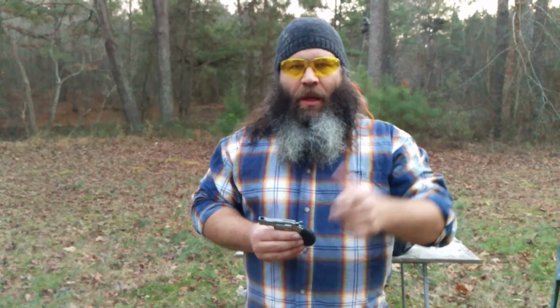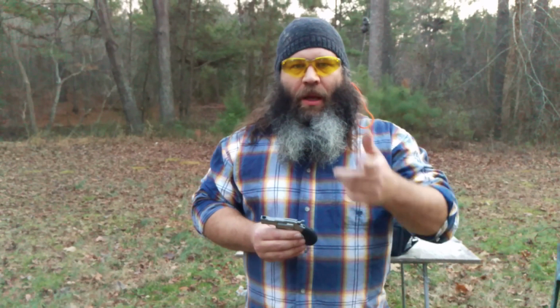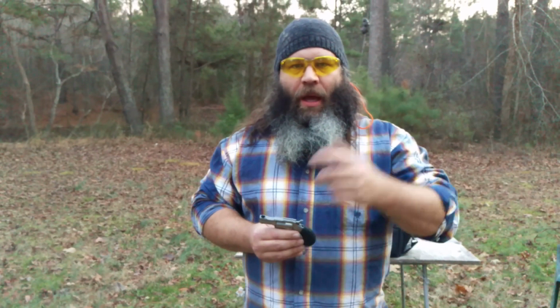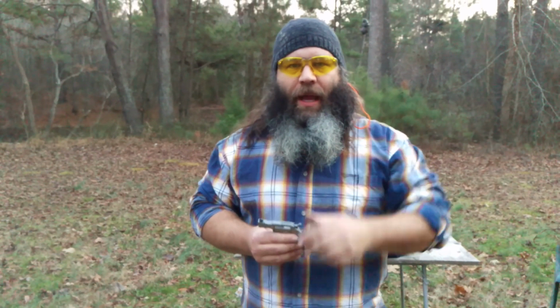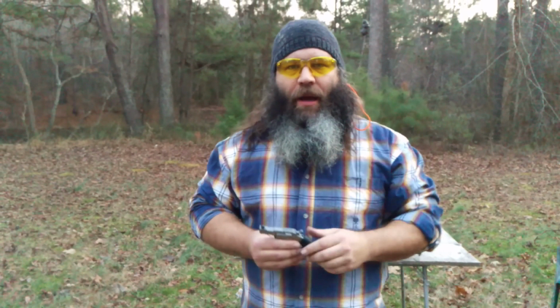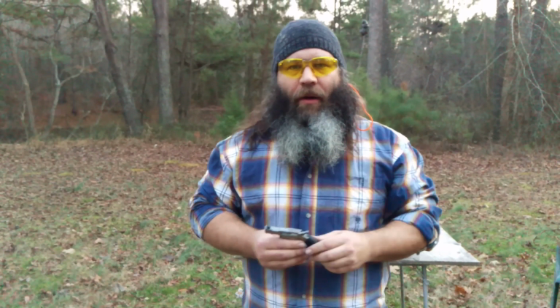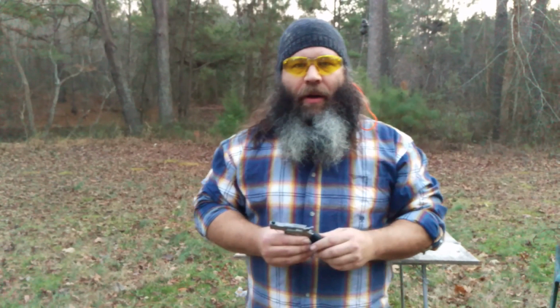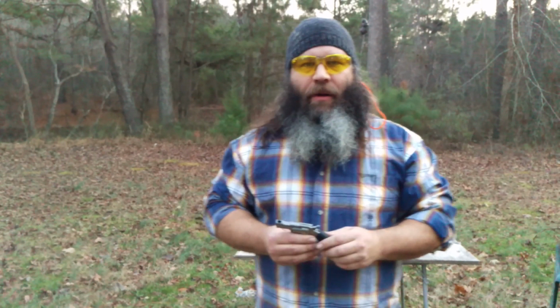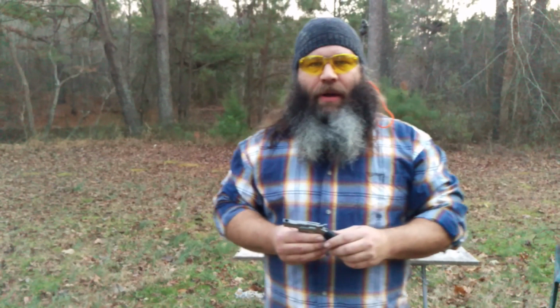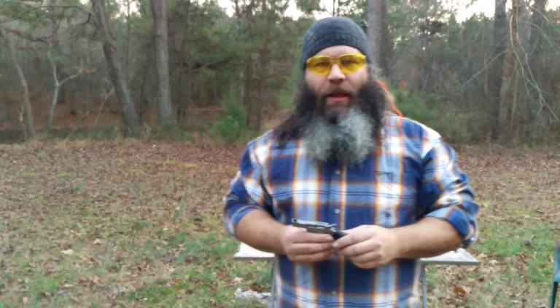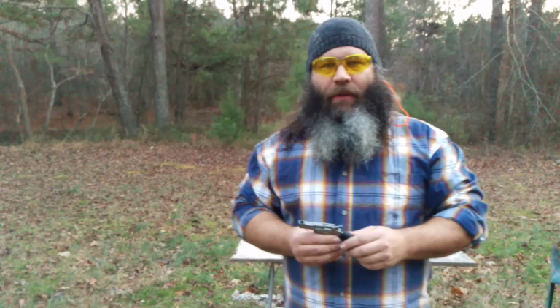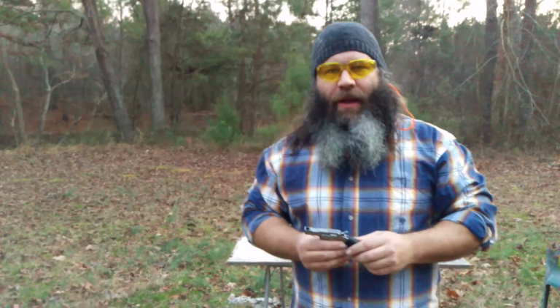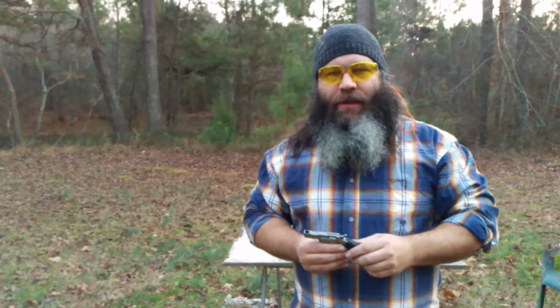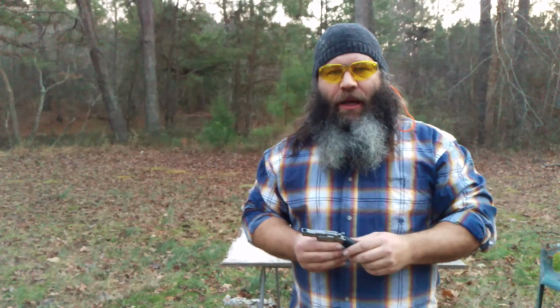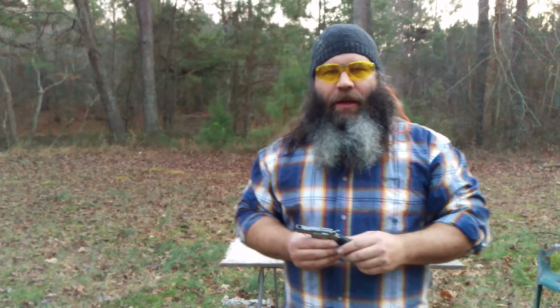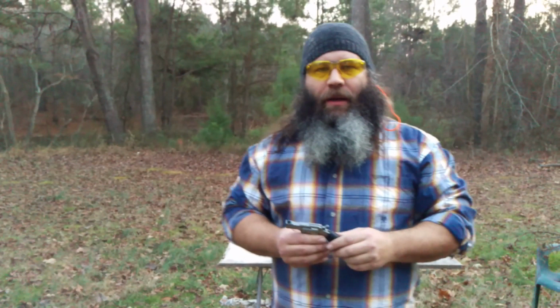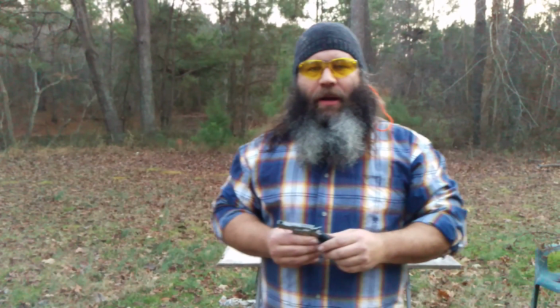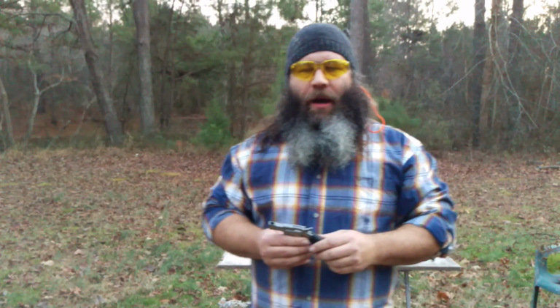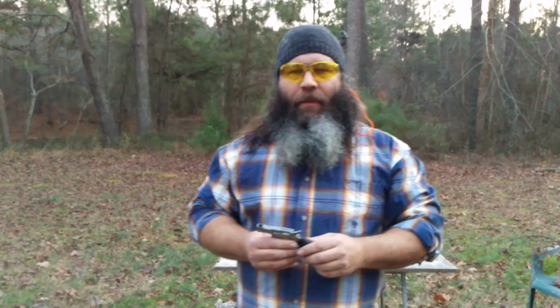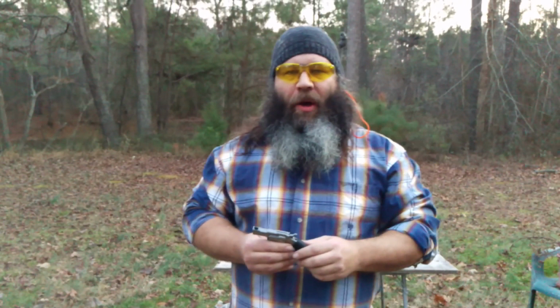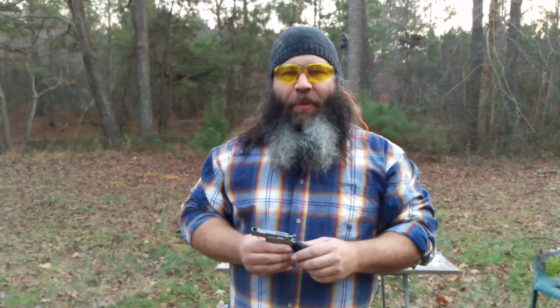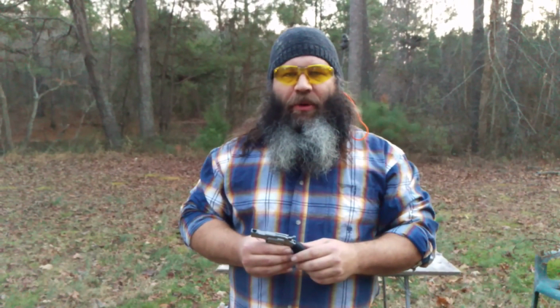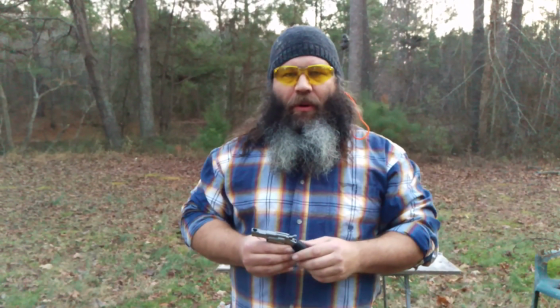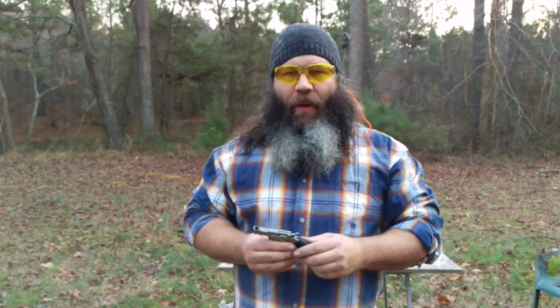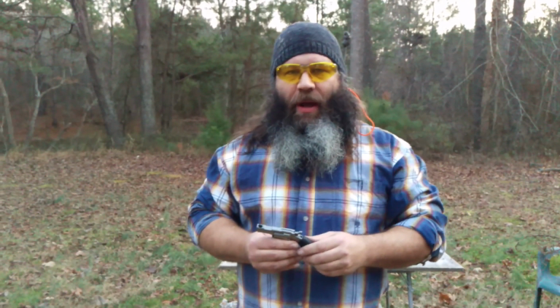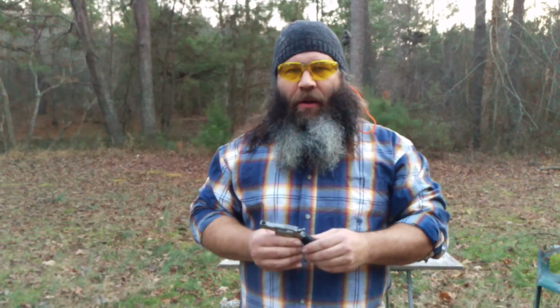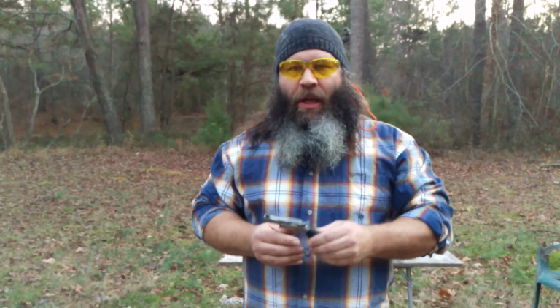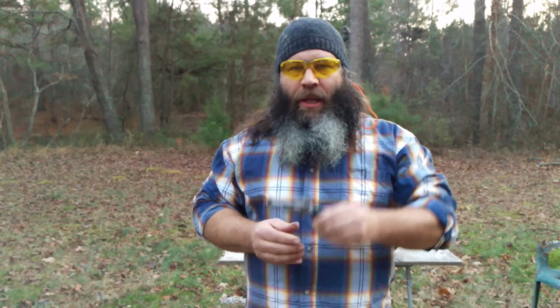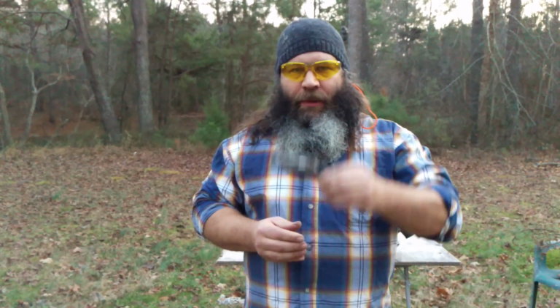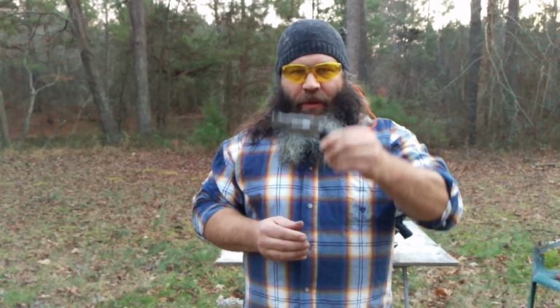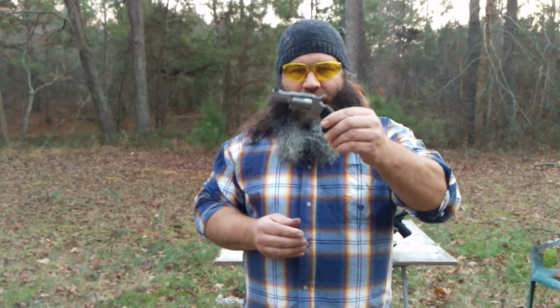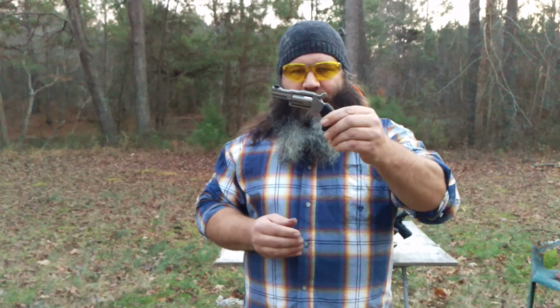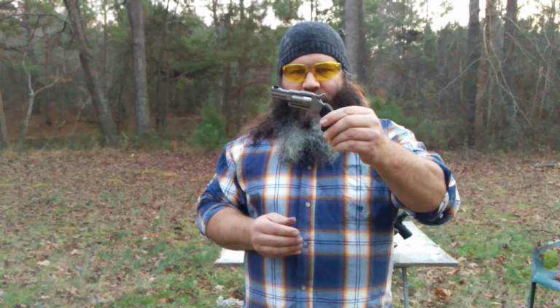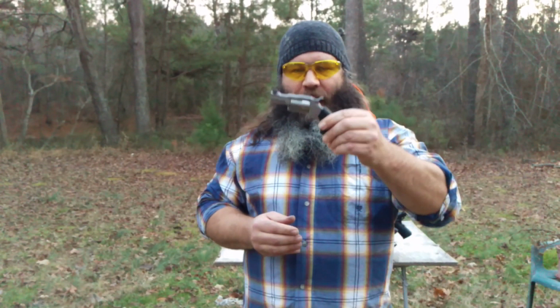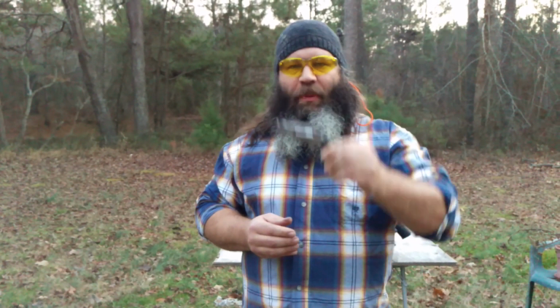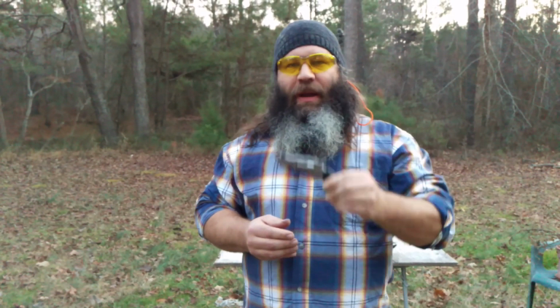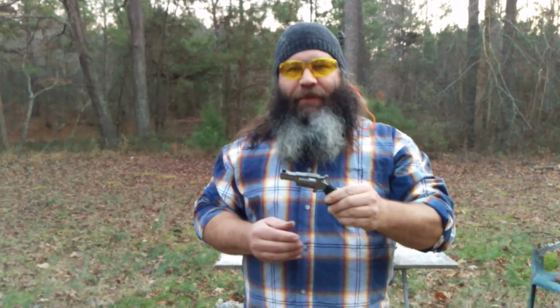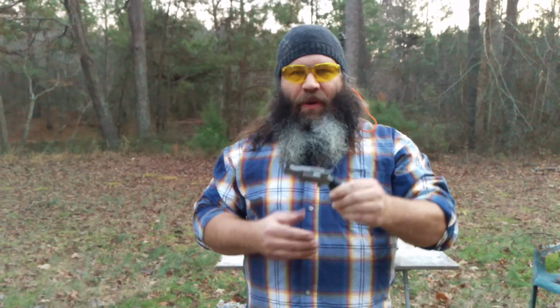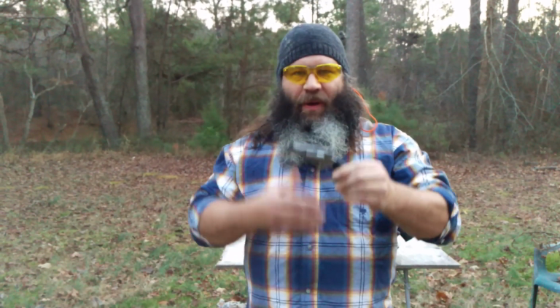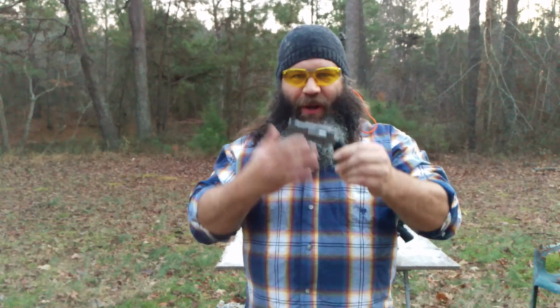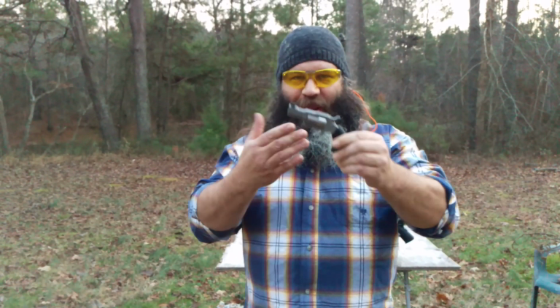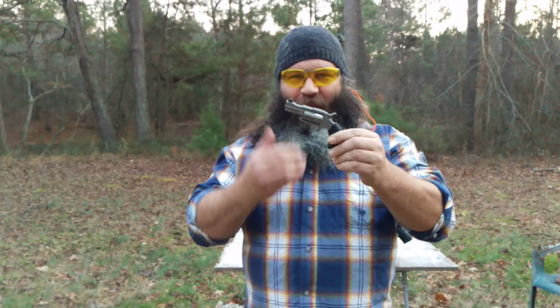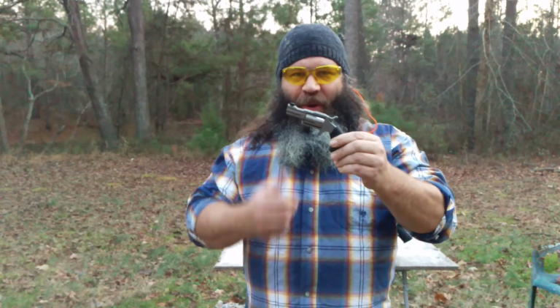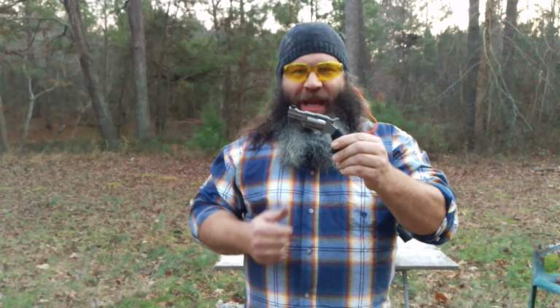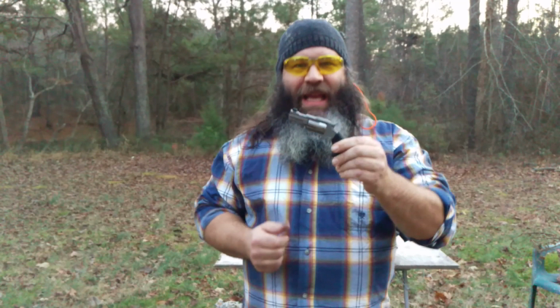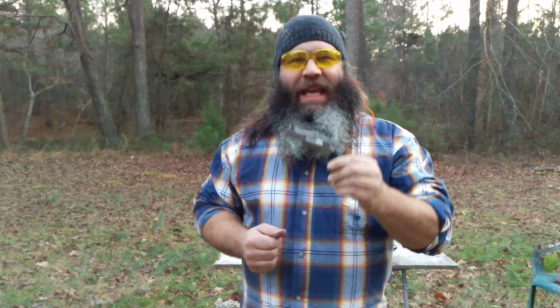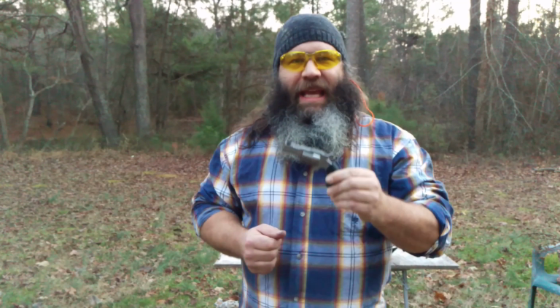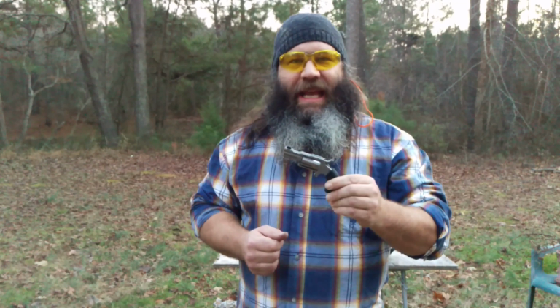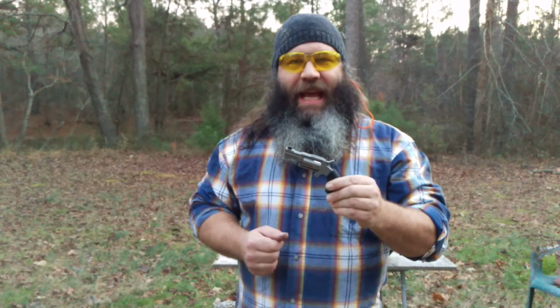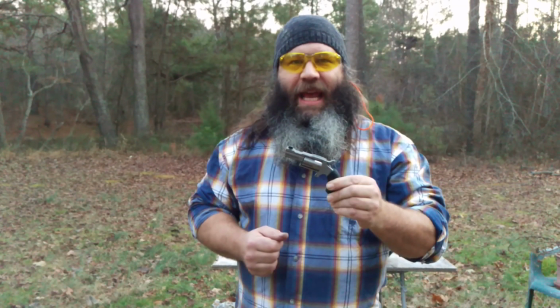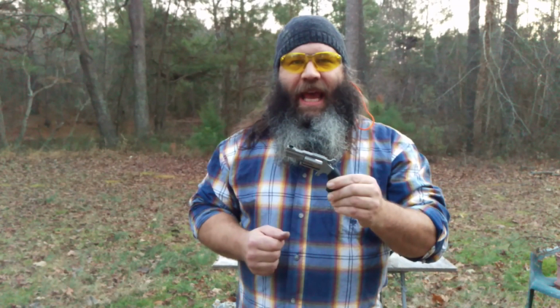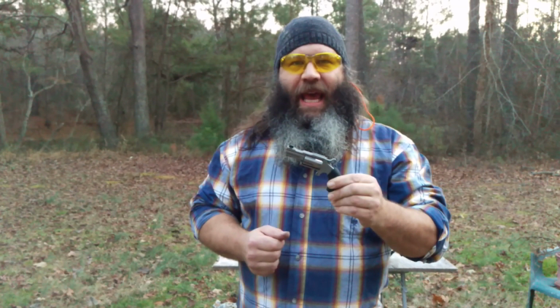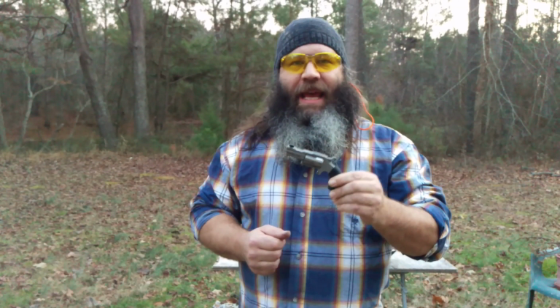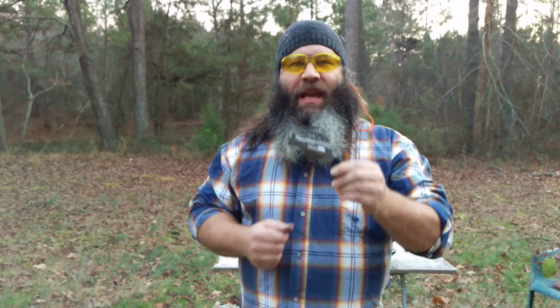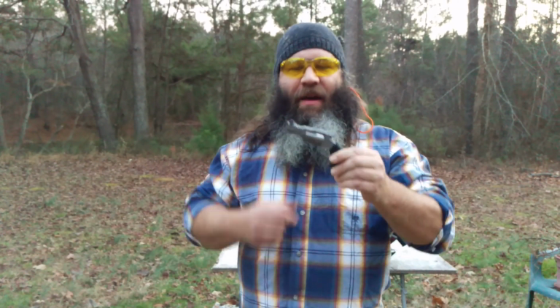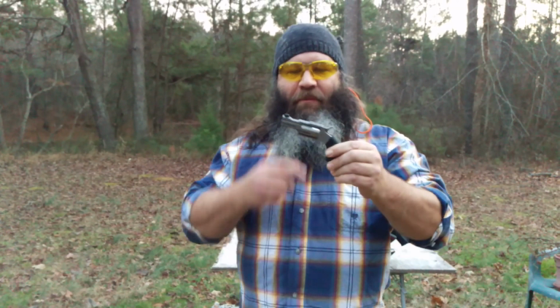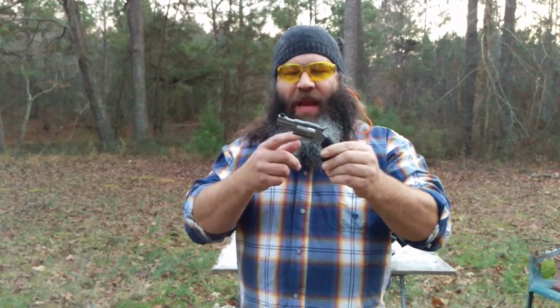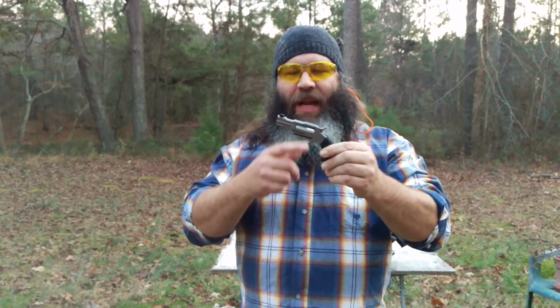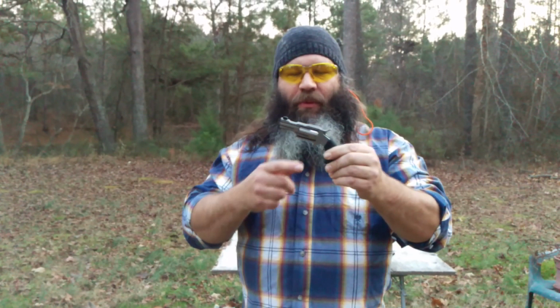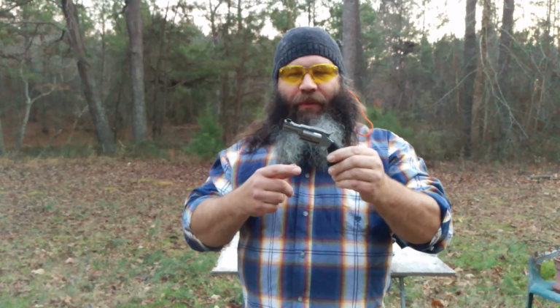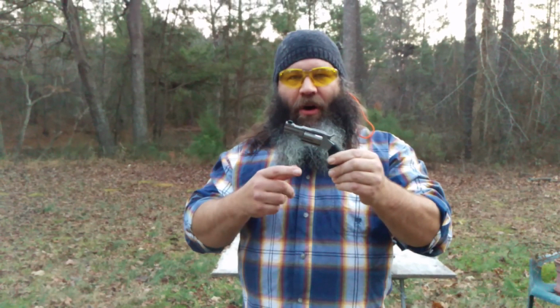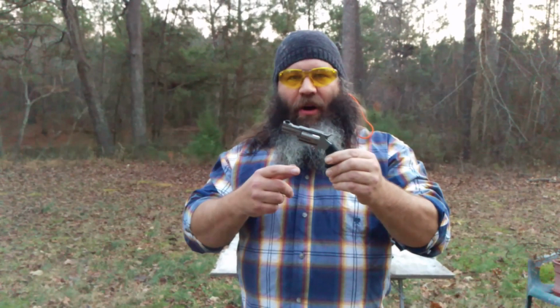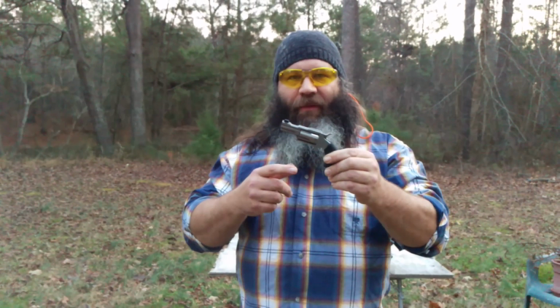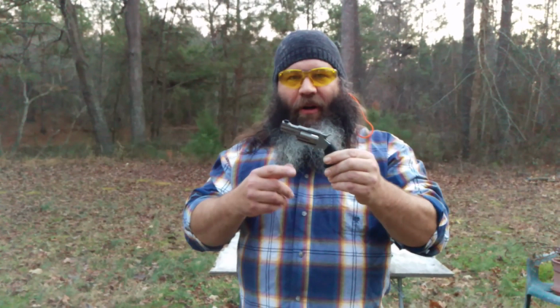Hey y'all, Hunter Elliott at RangeHot.com. Hope you're doing well. This evening I'm previewing the little NAA mini revolver.